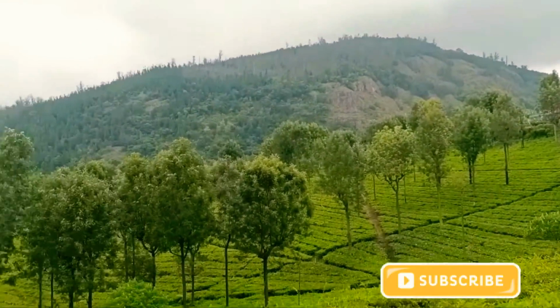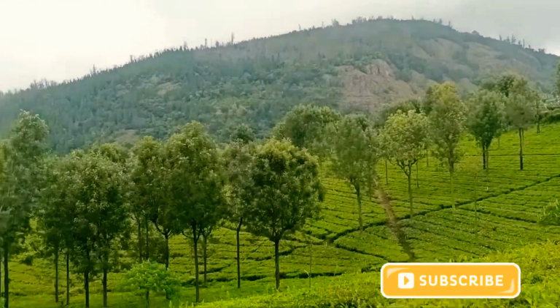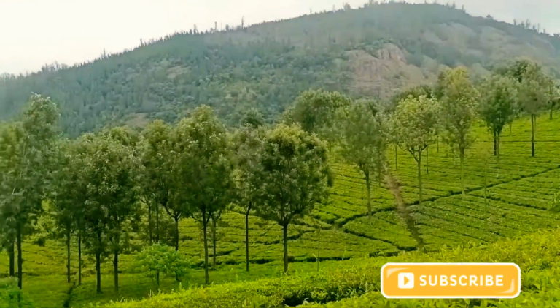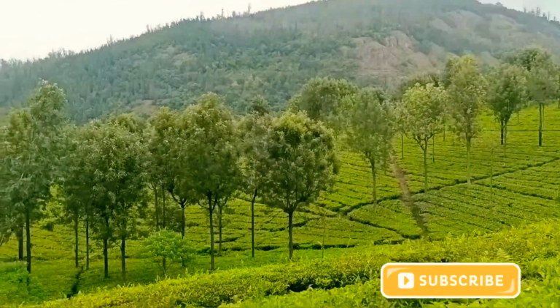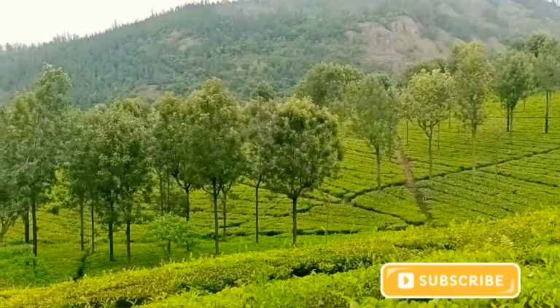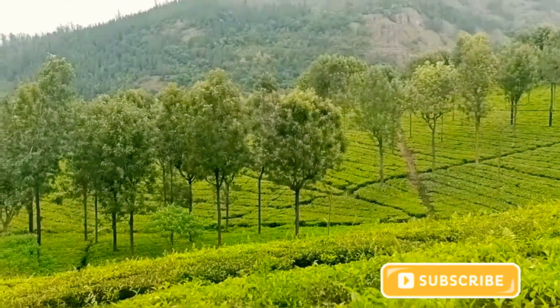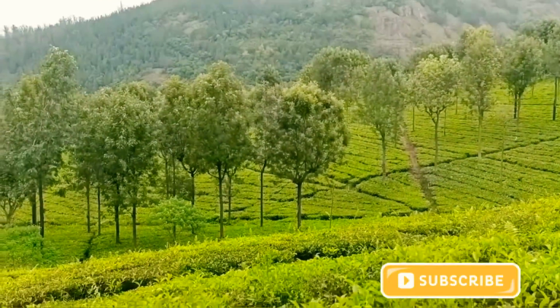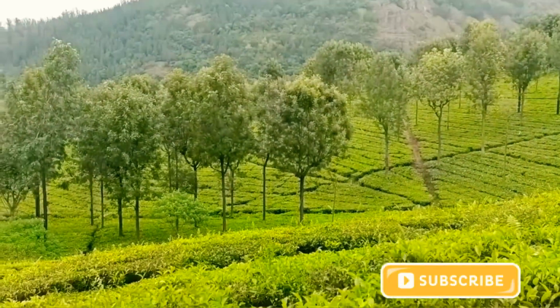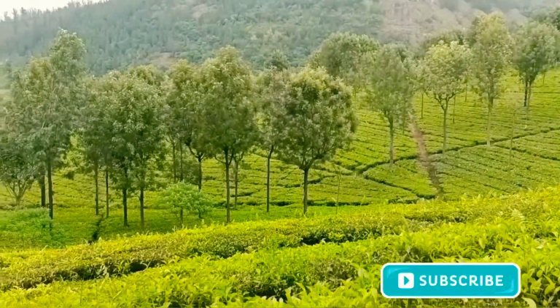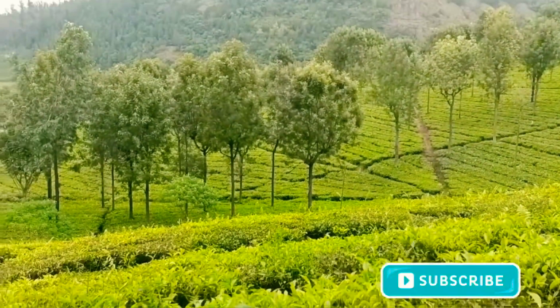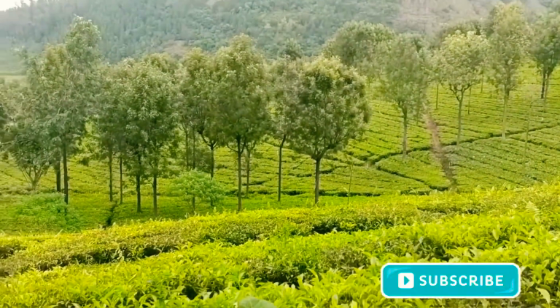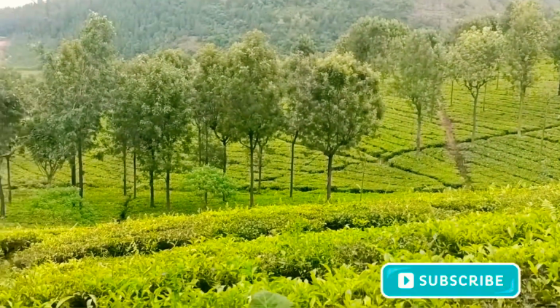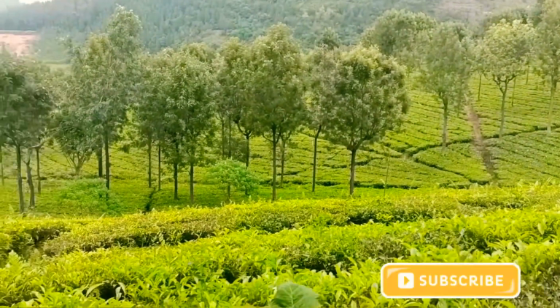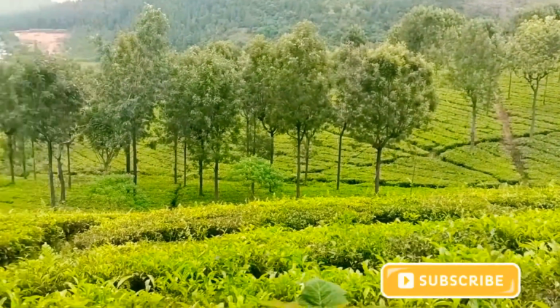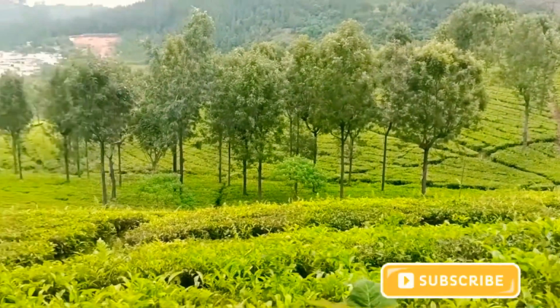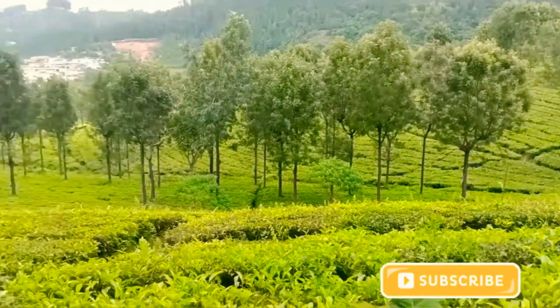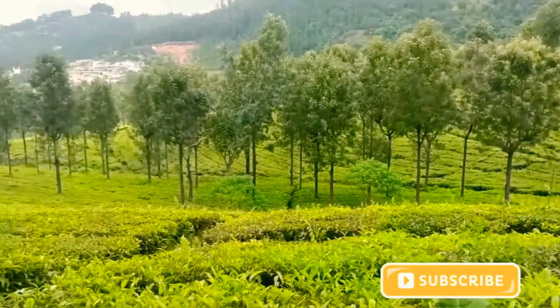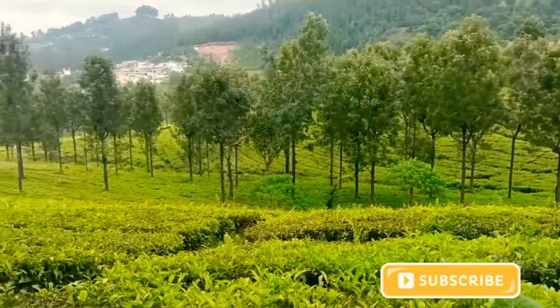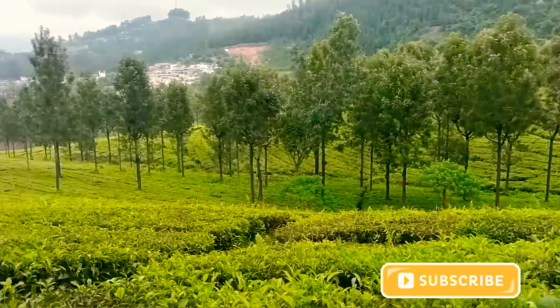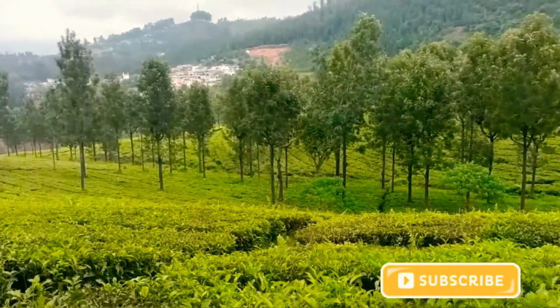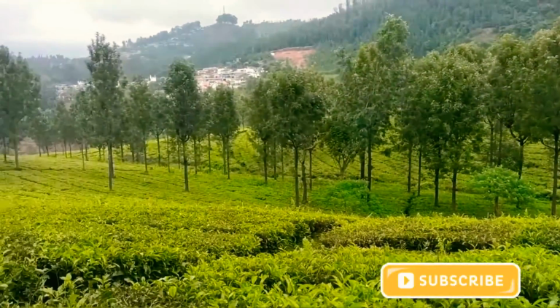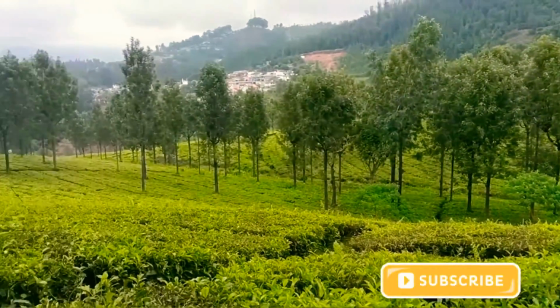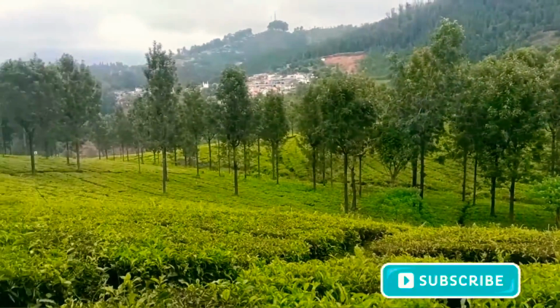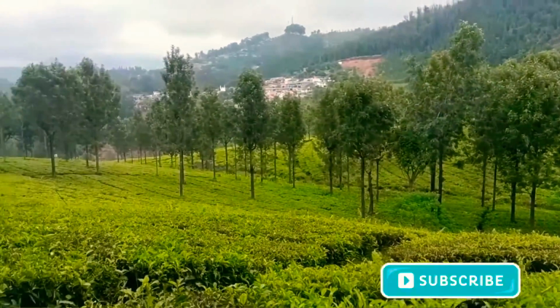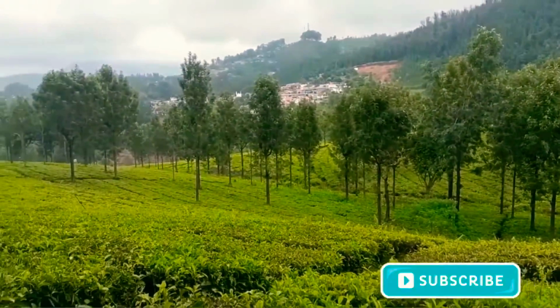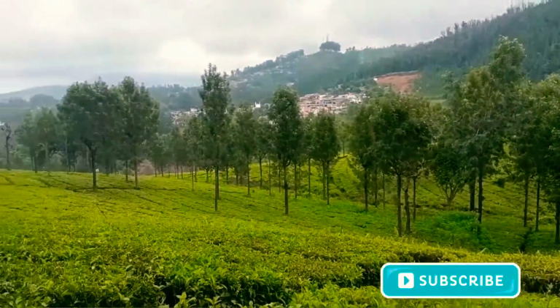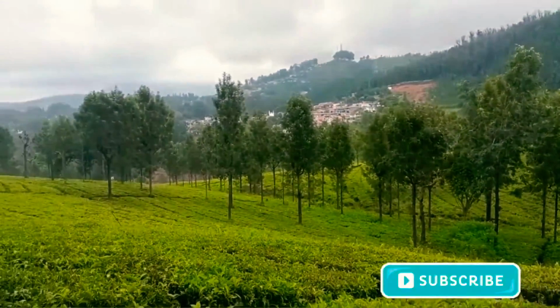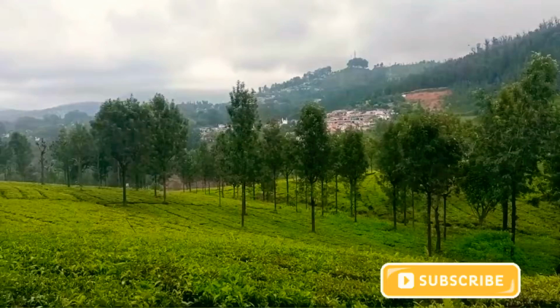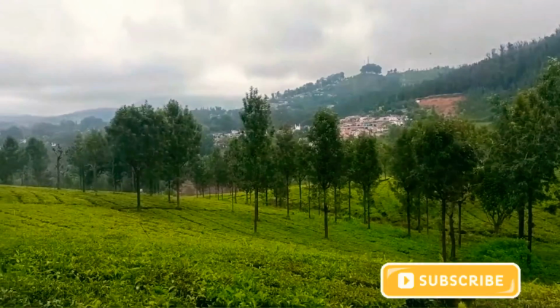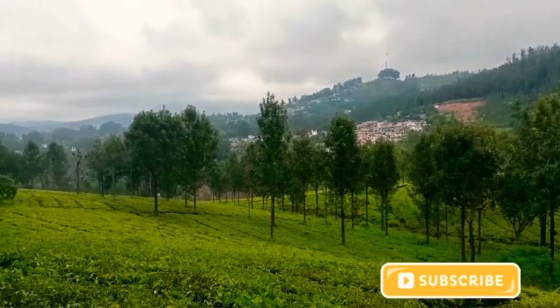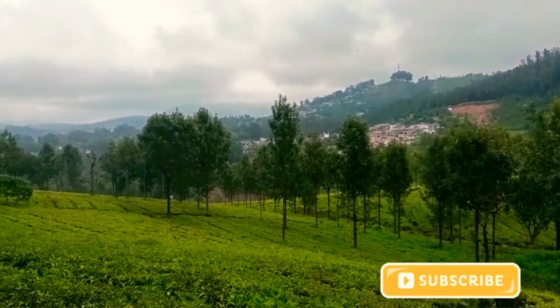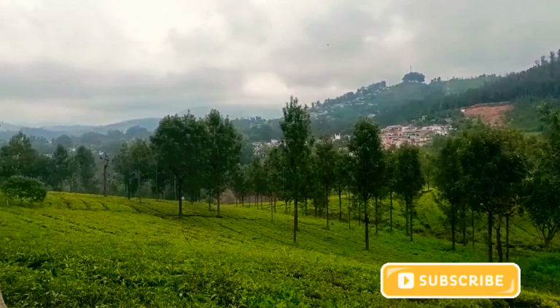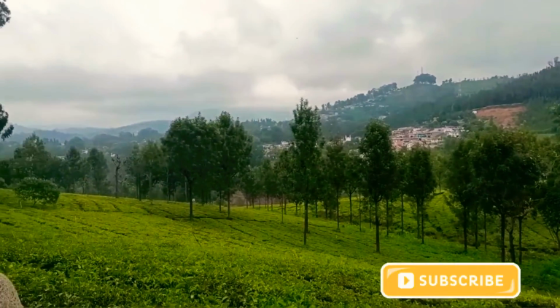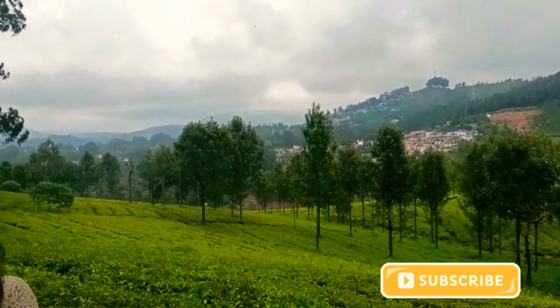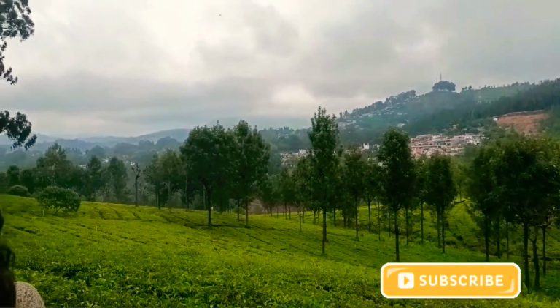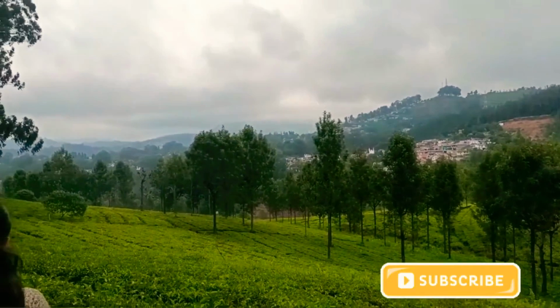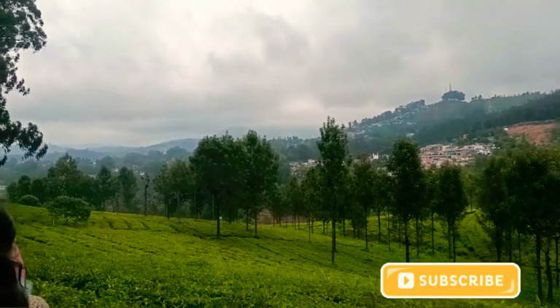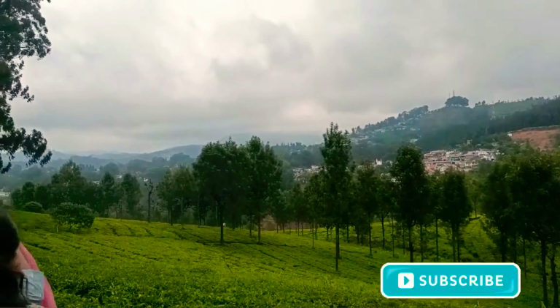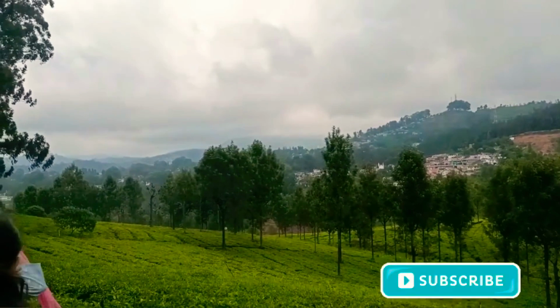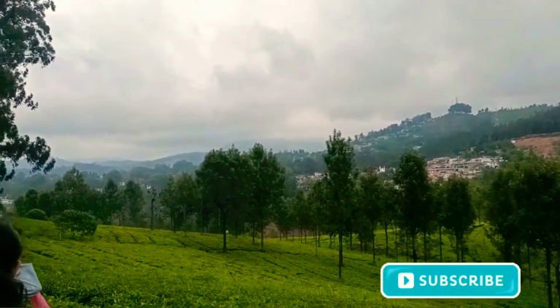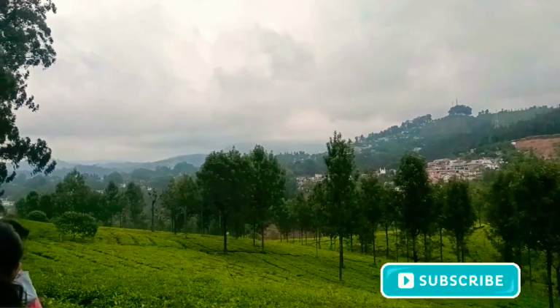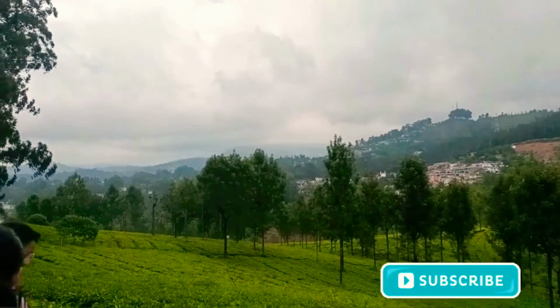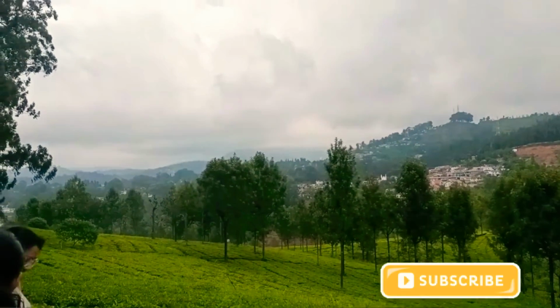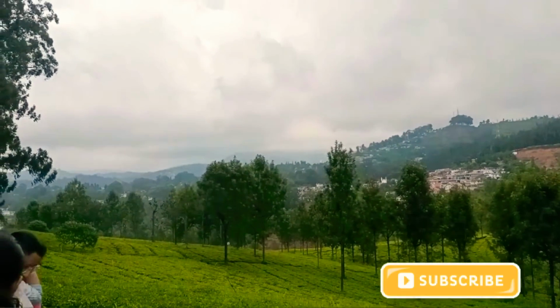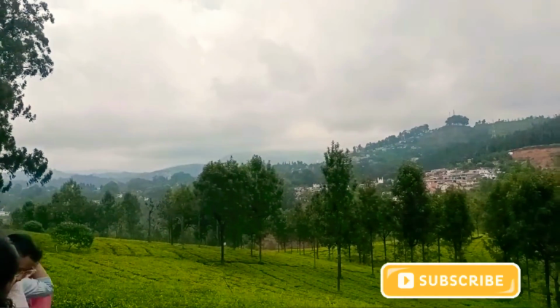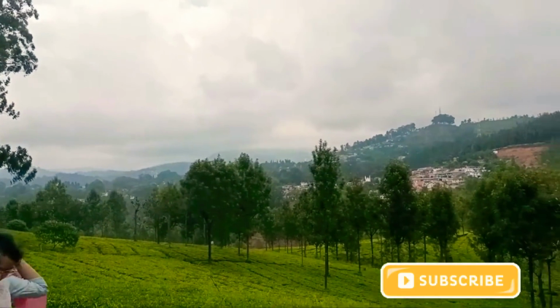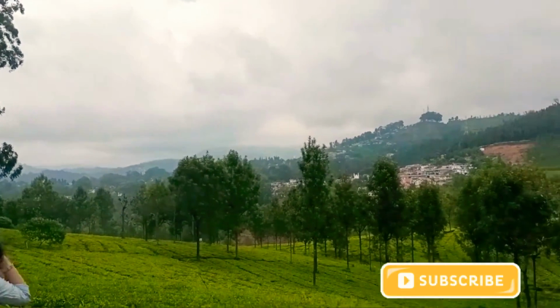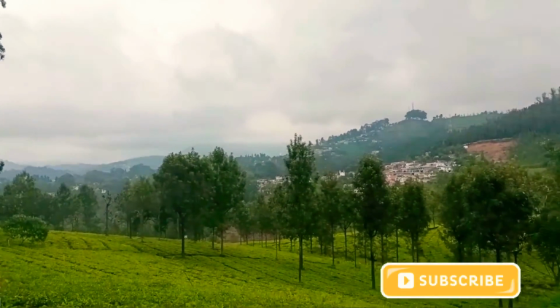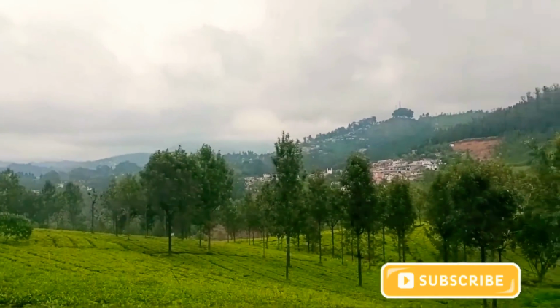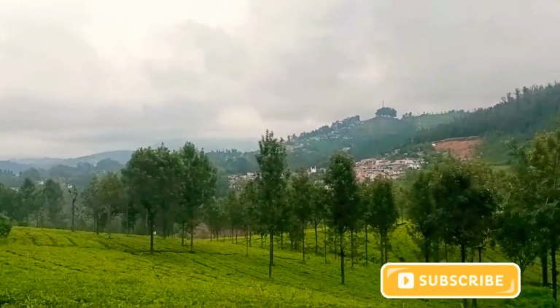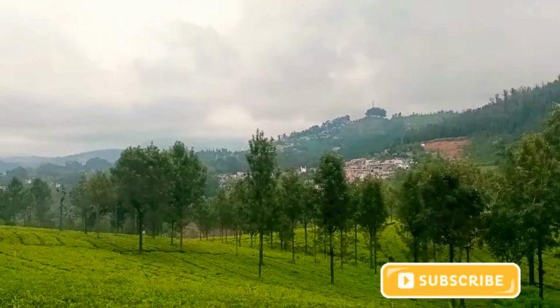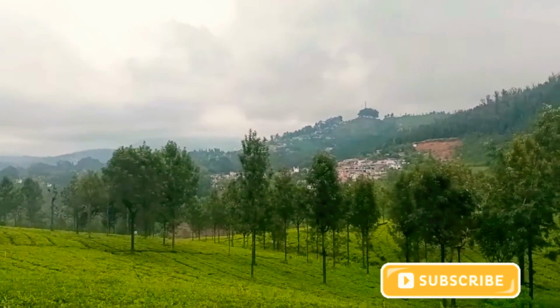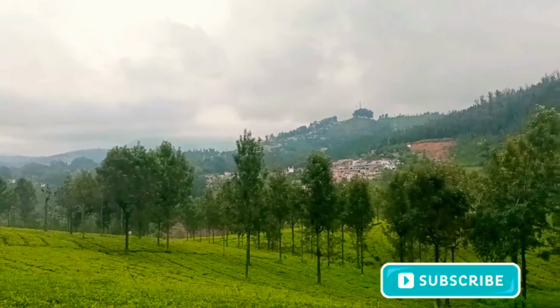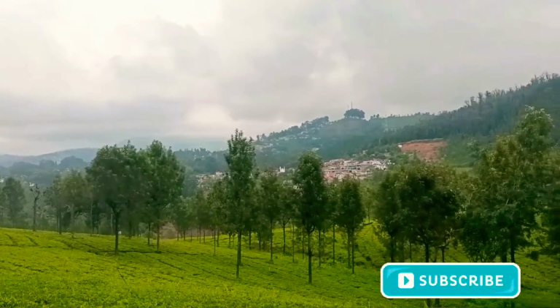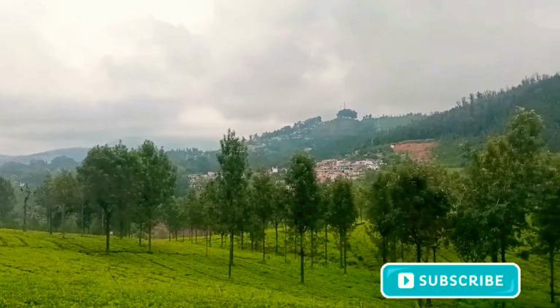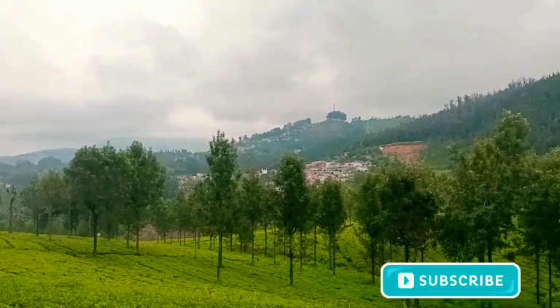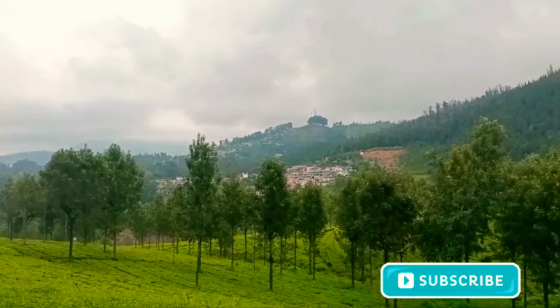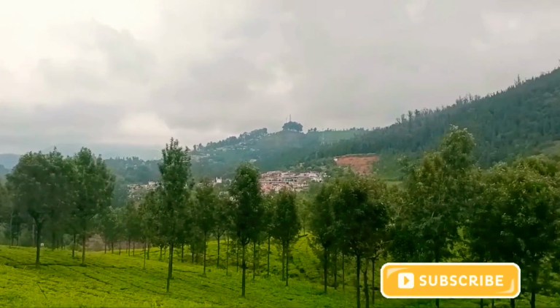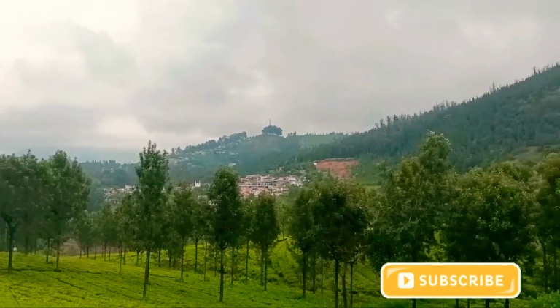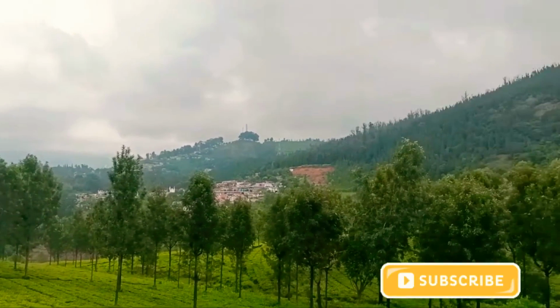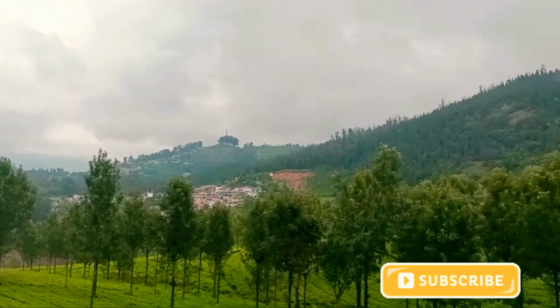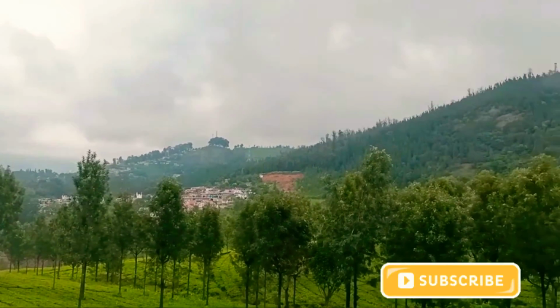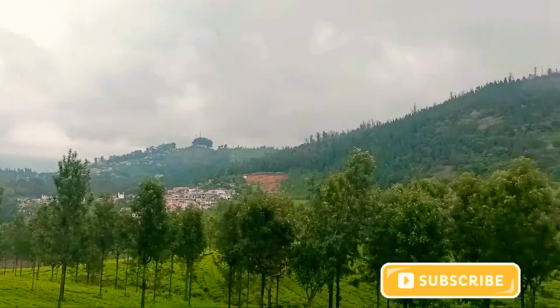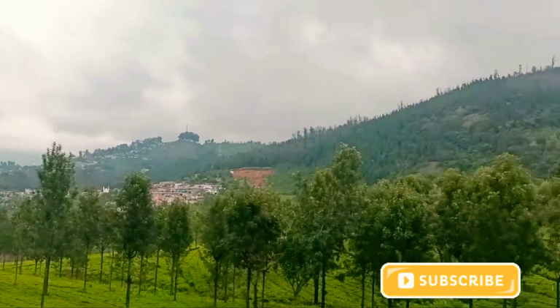The green color building is a tea factory. You can see the climate here. The weather is around 9 o'clock.